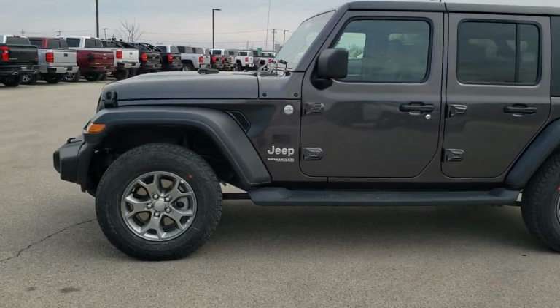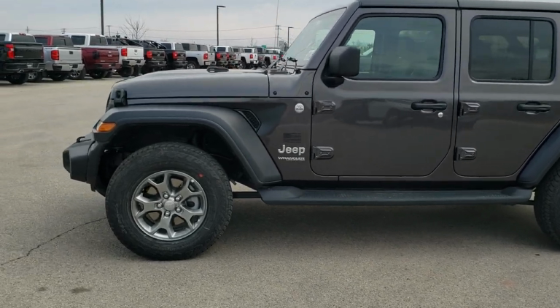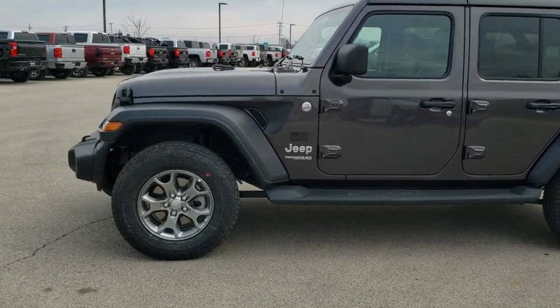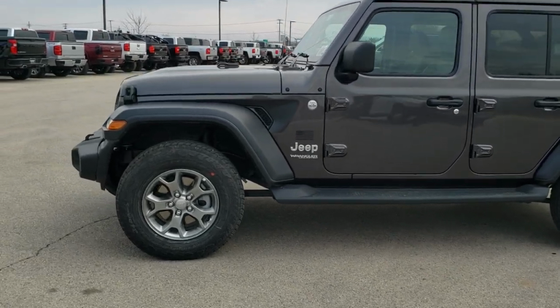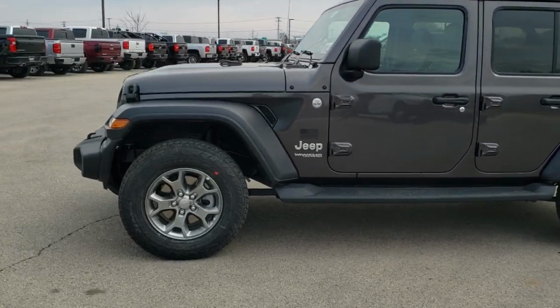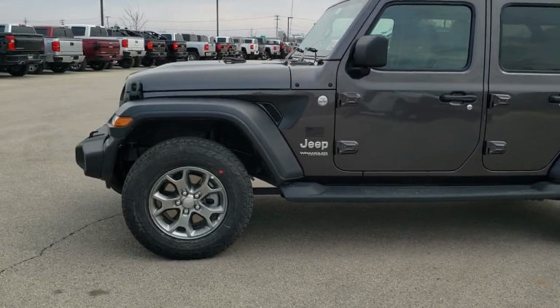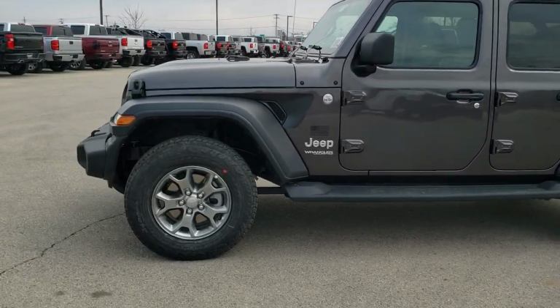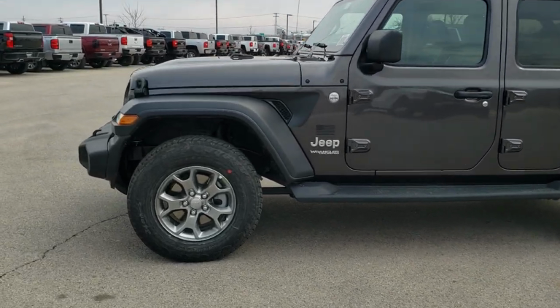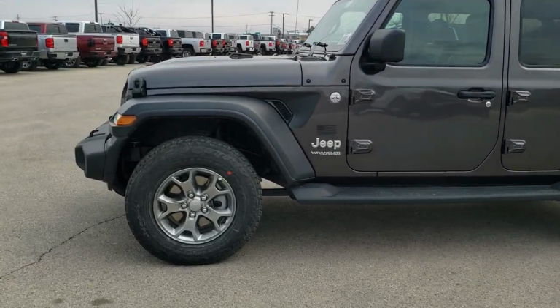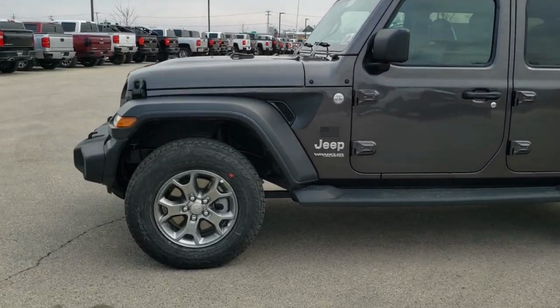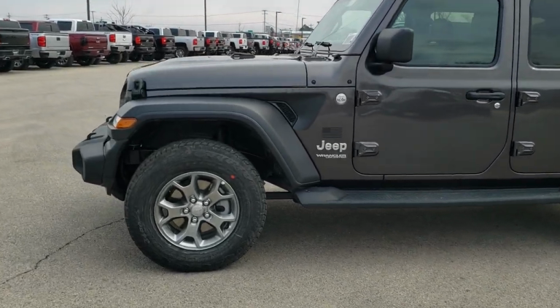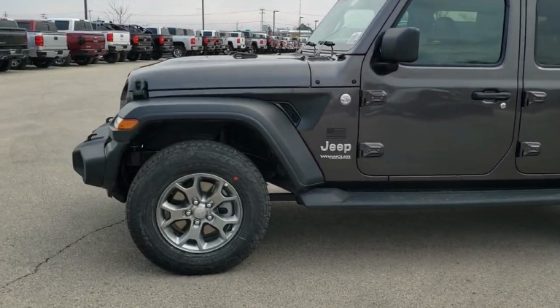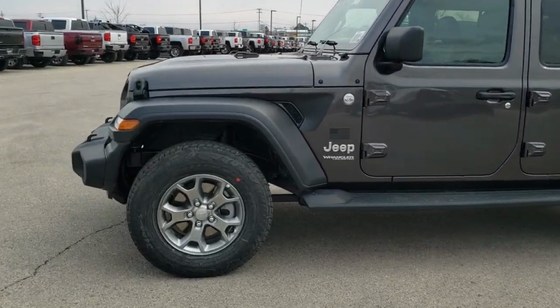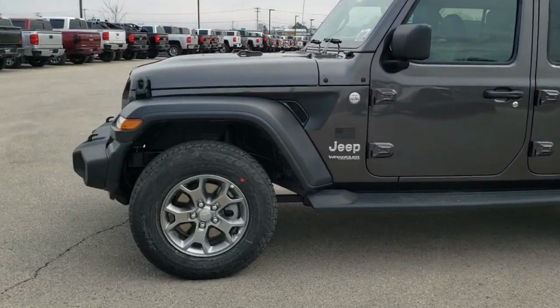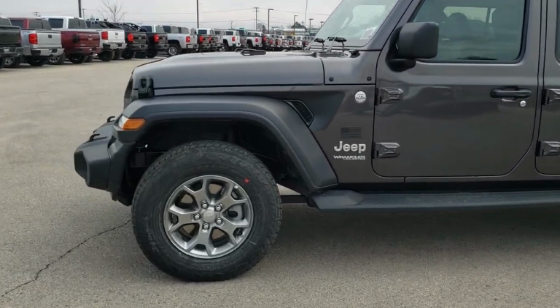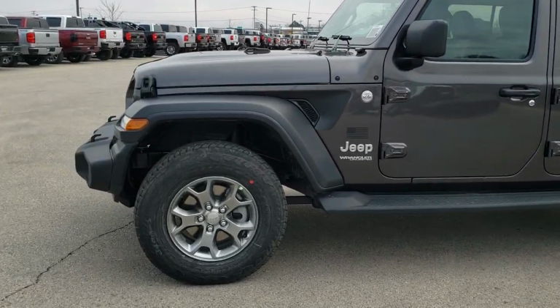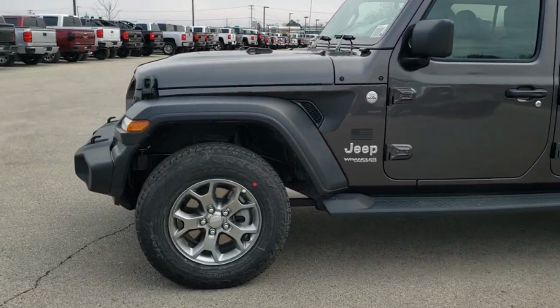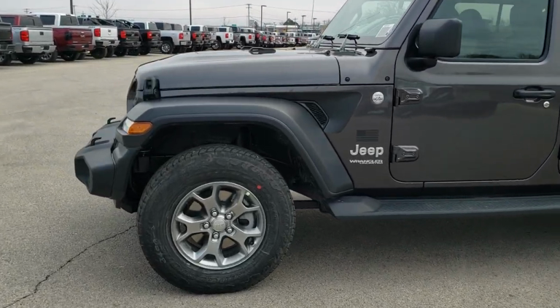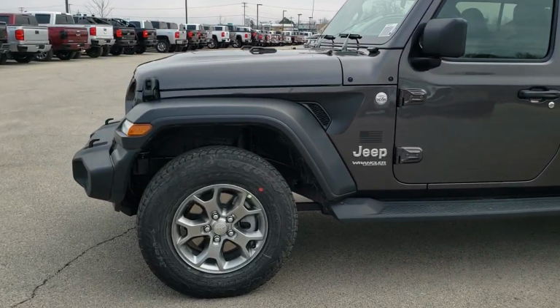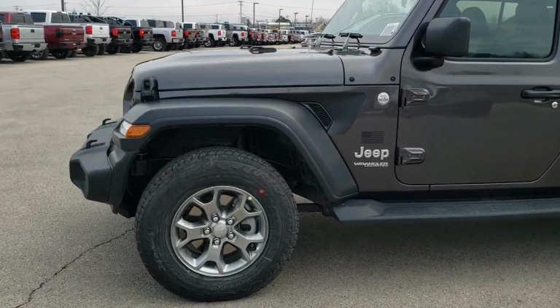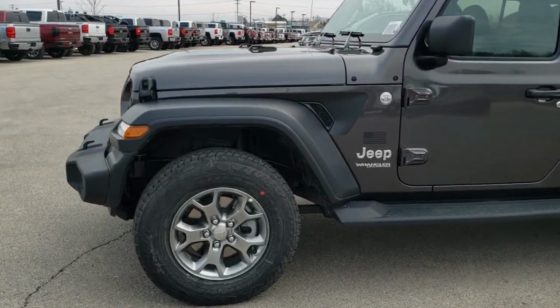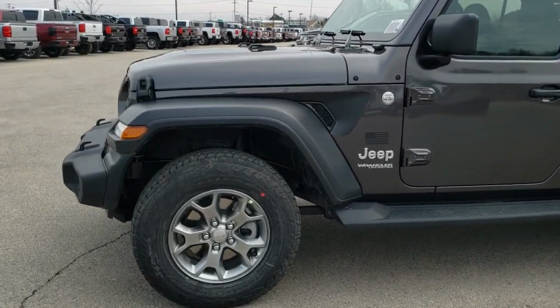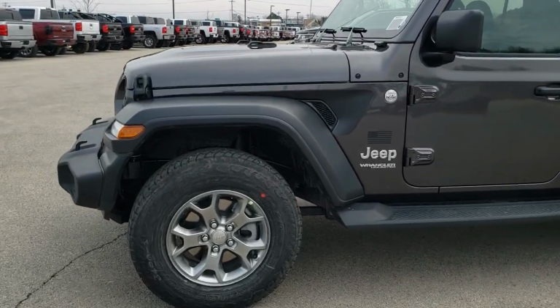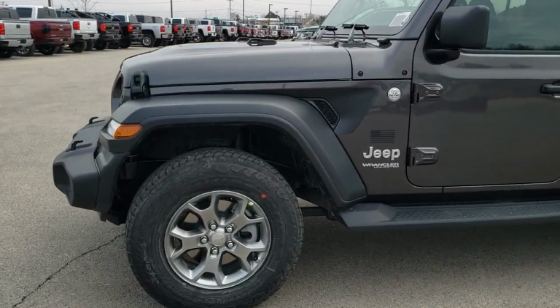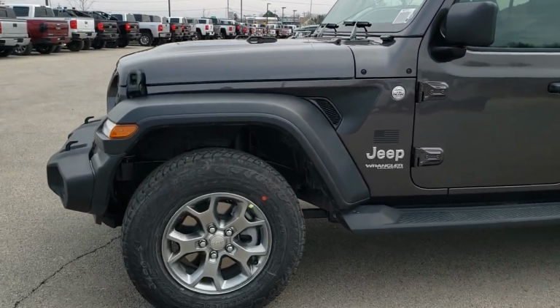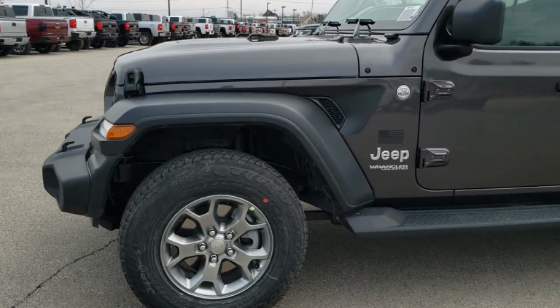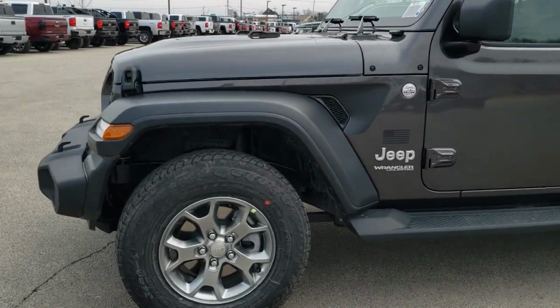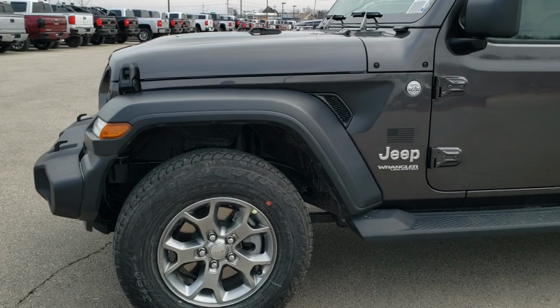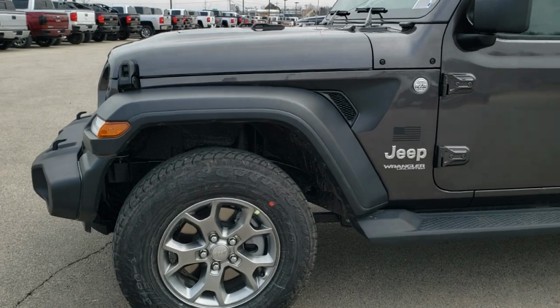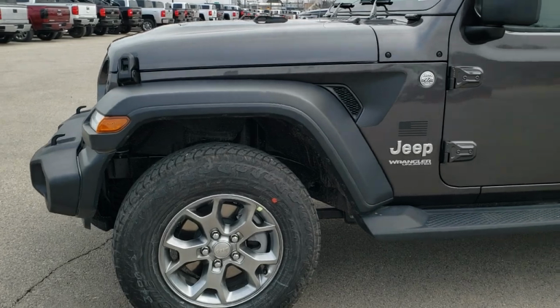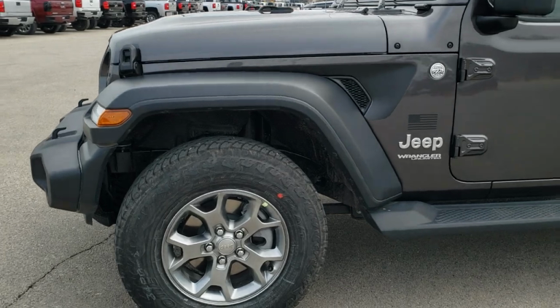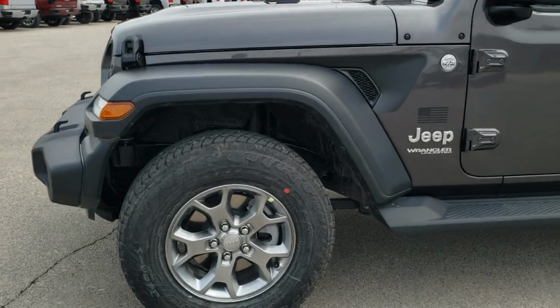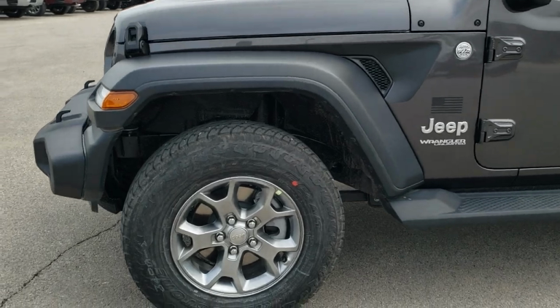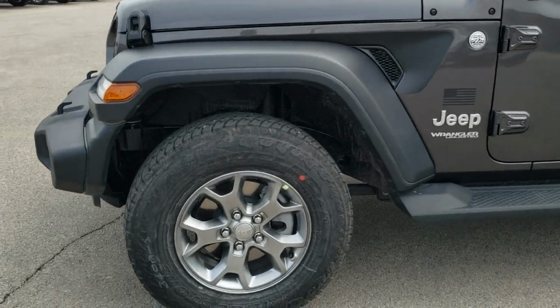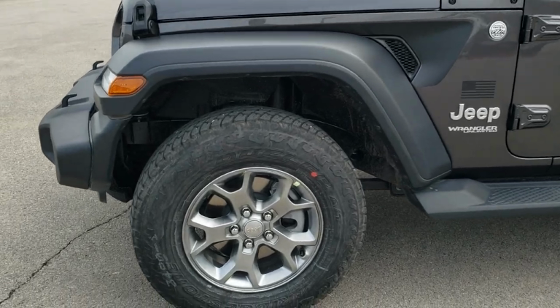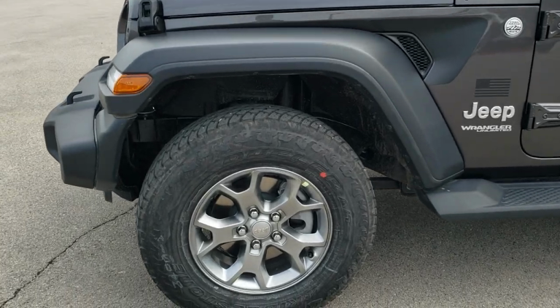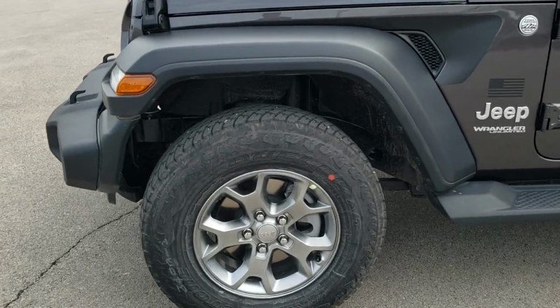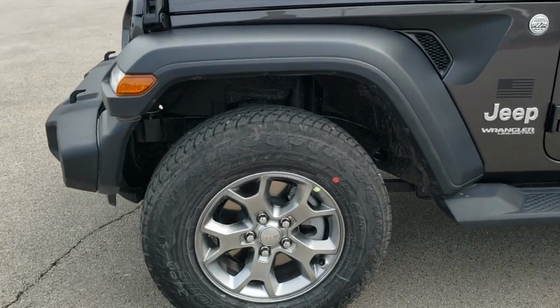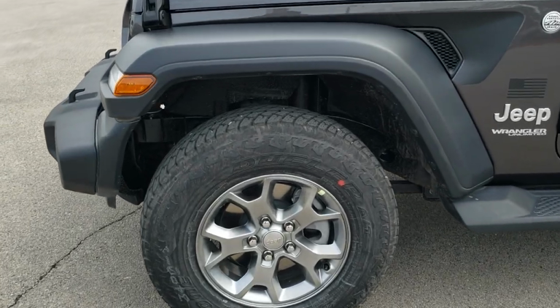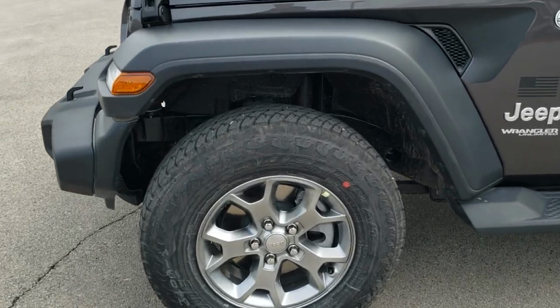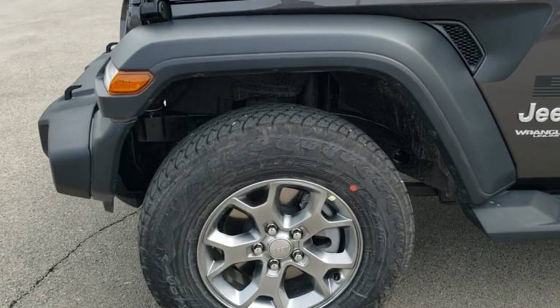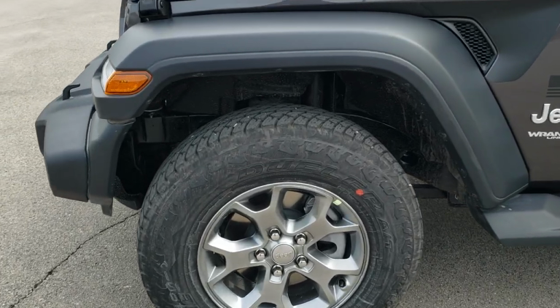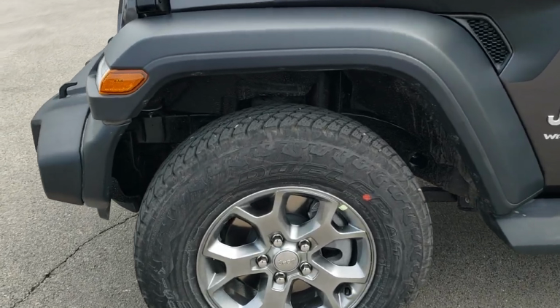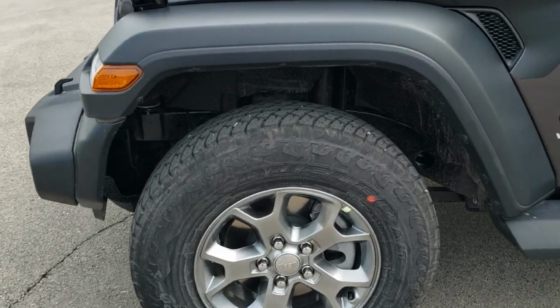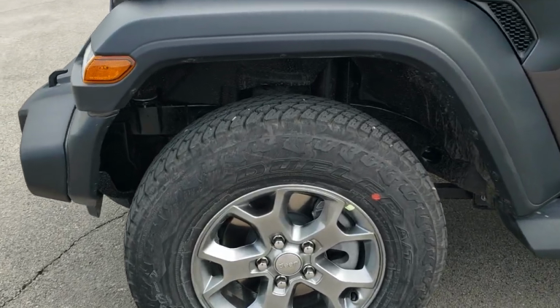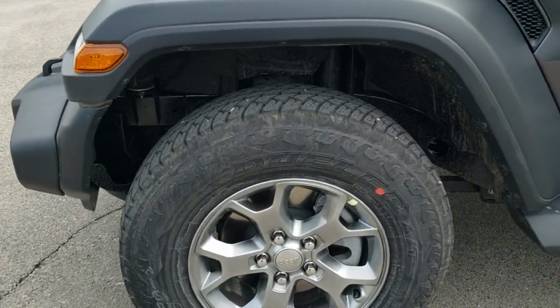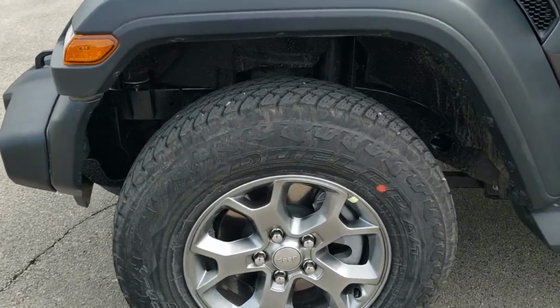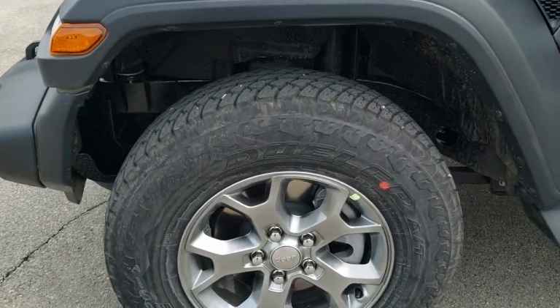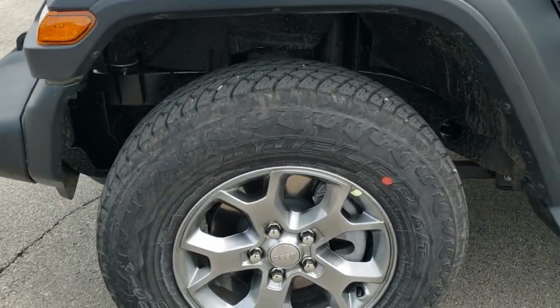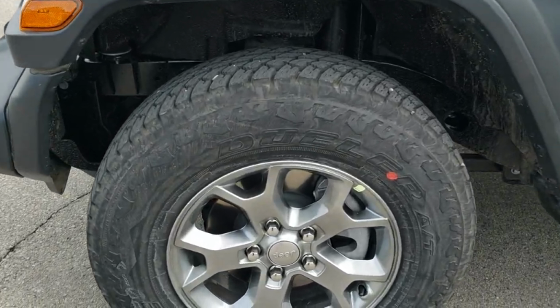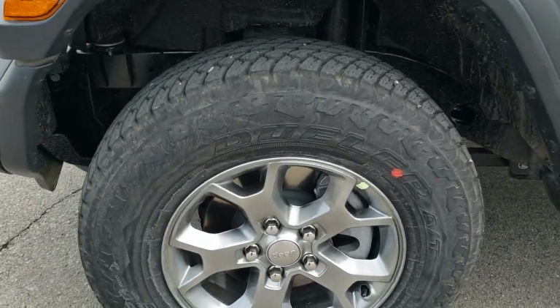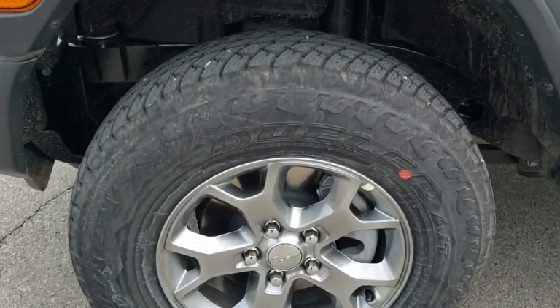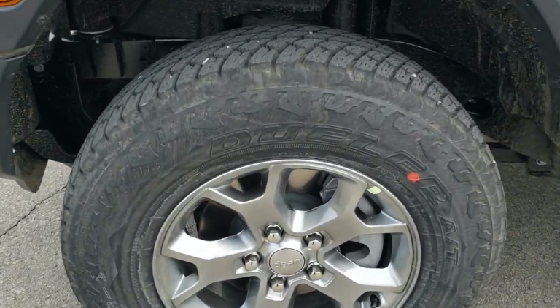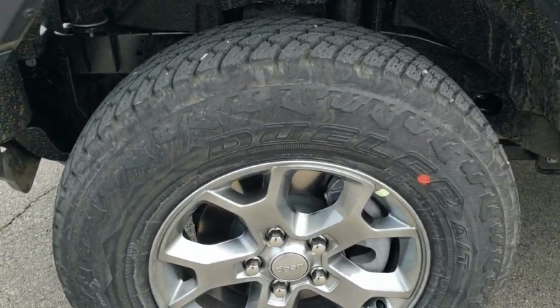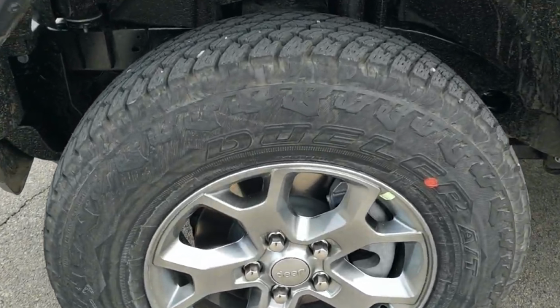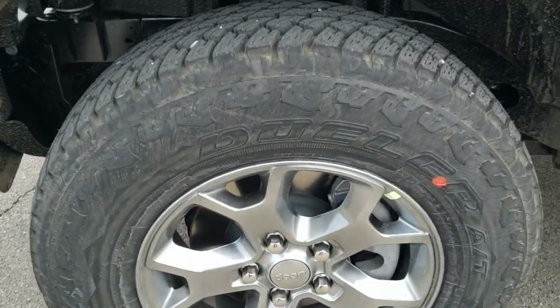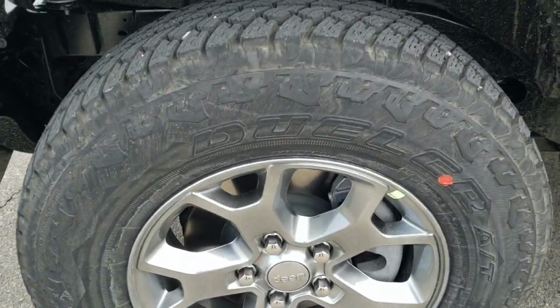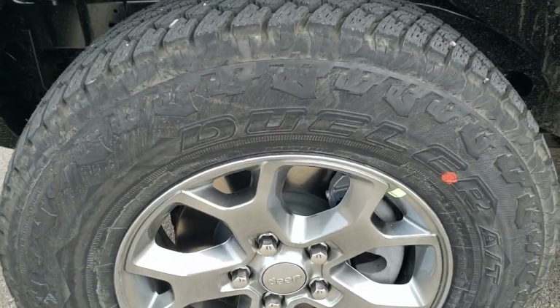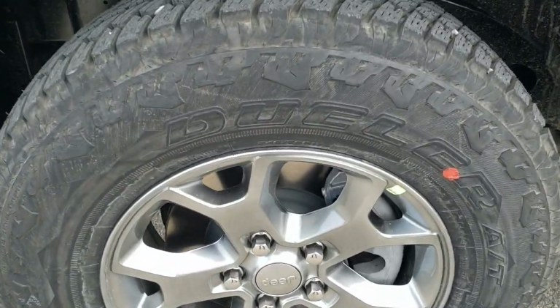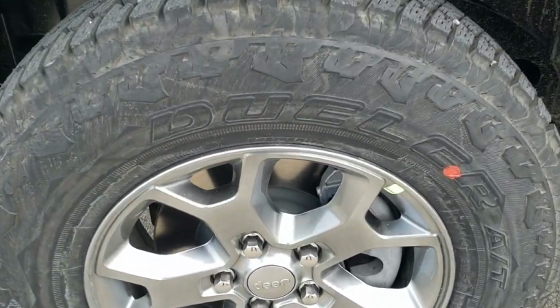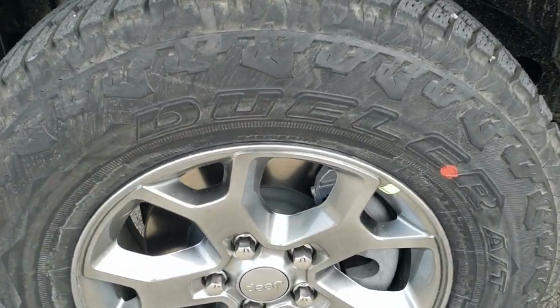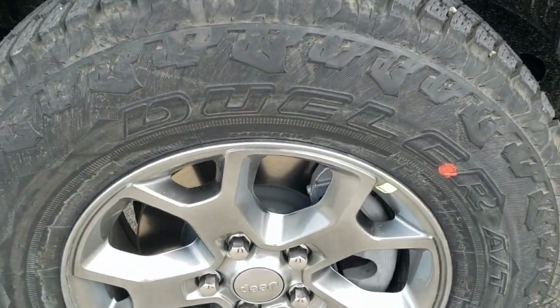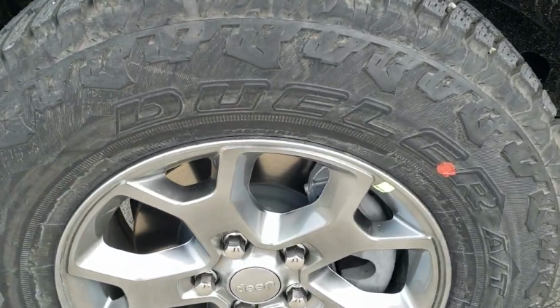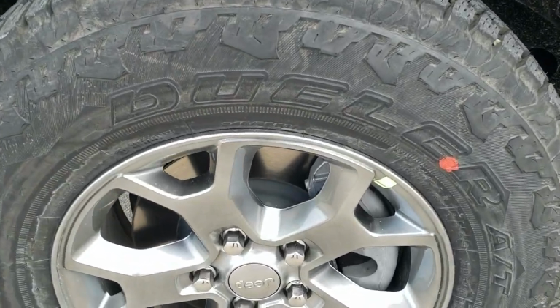If you want to check out all the photos of this Jeep, in the upper right-hand part of your screen there's a link right to our website — click that and check us out there.